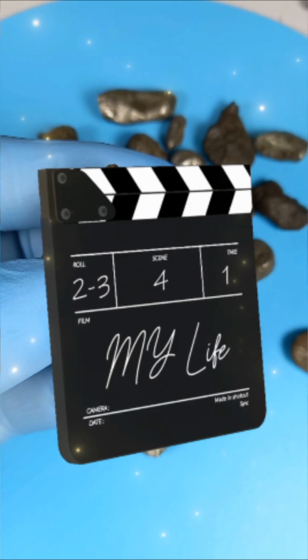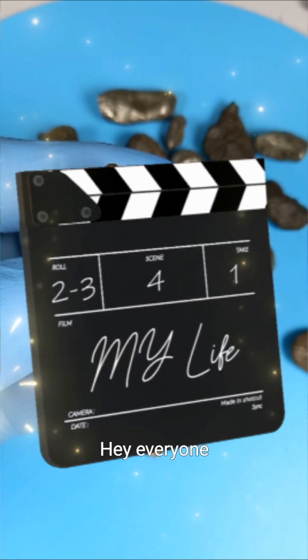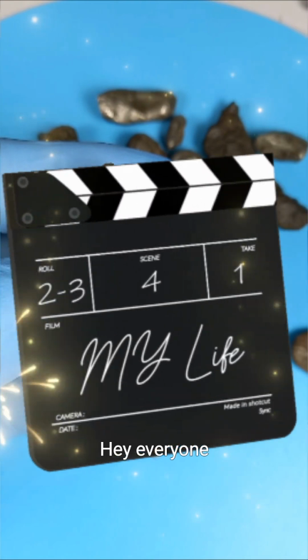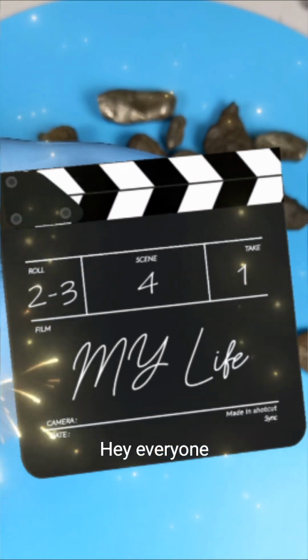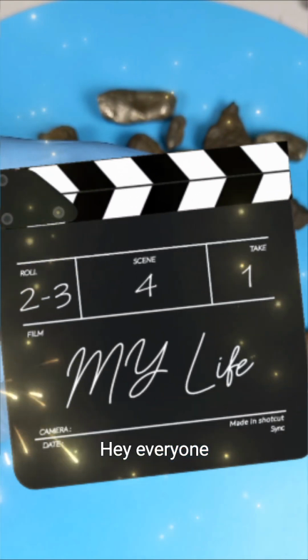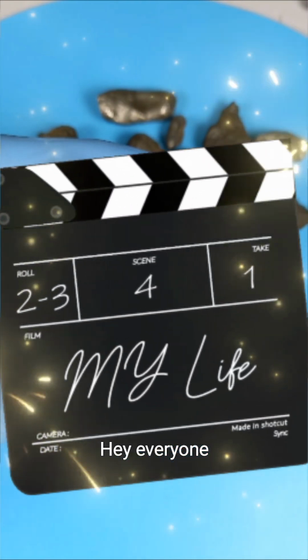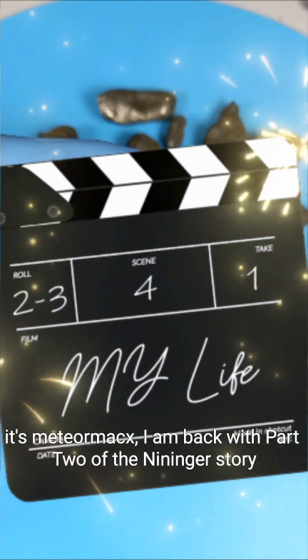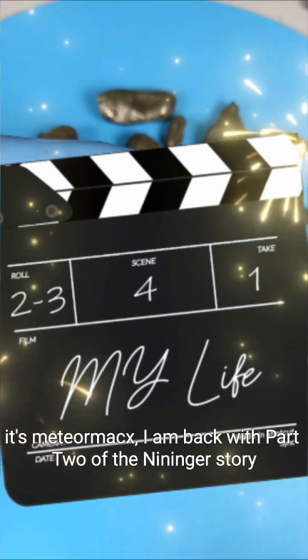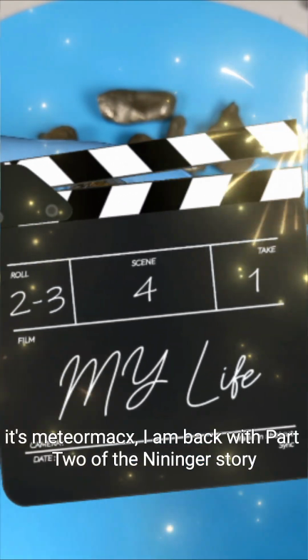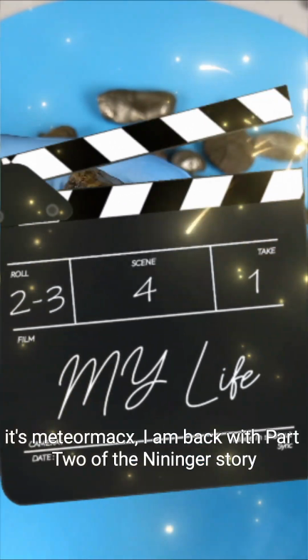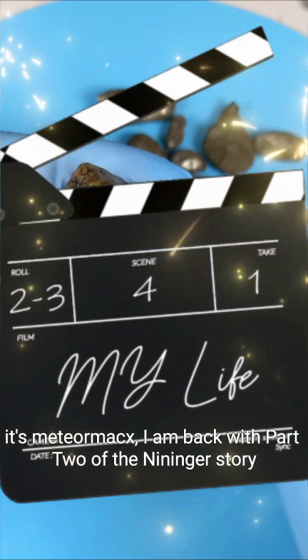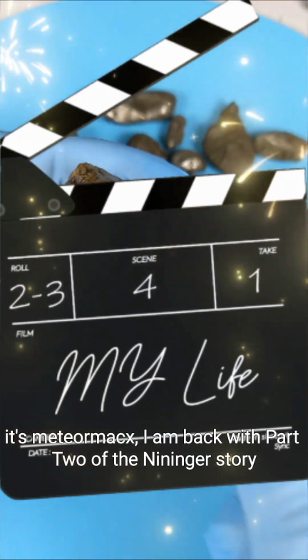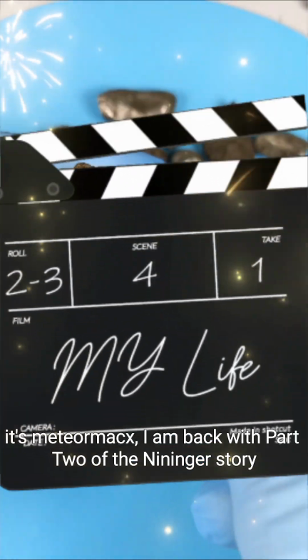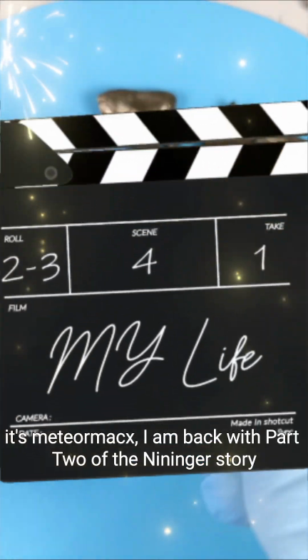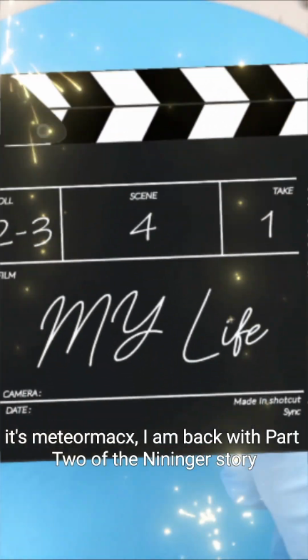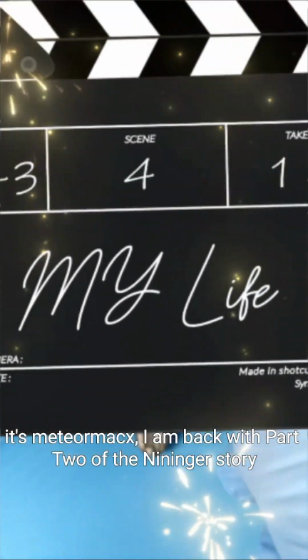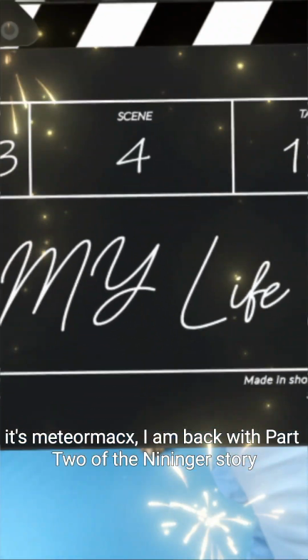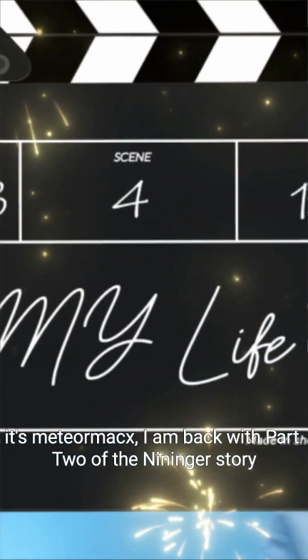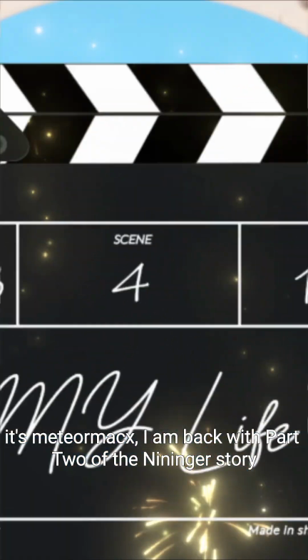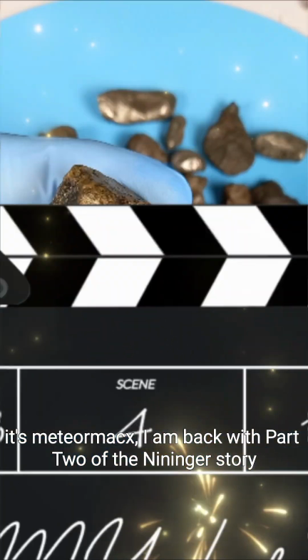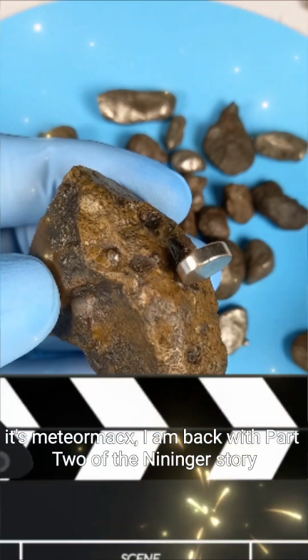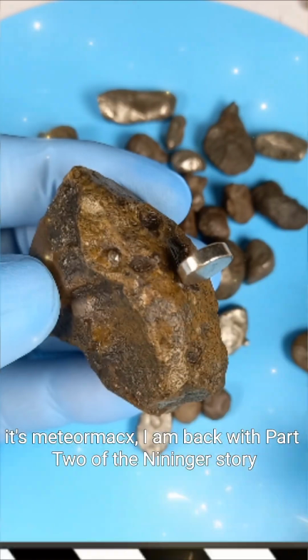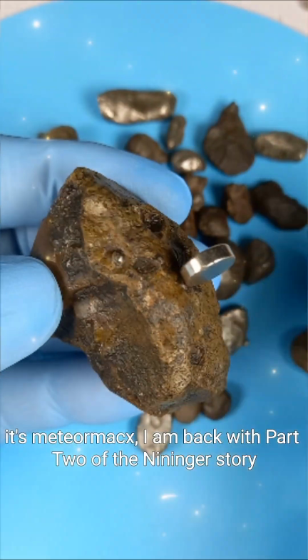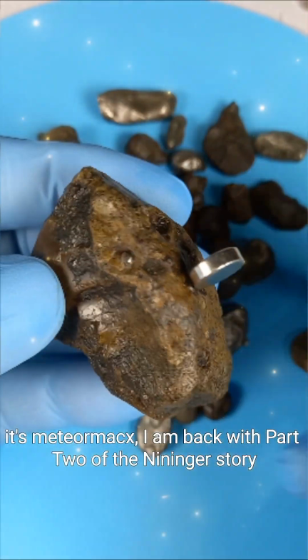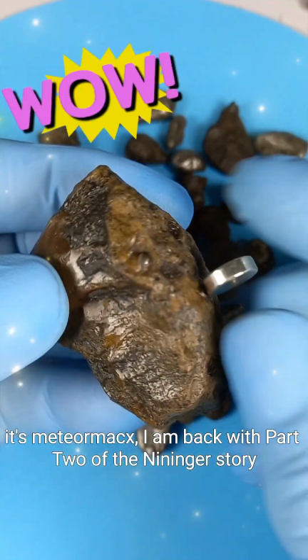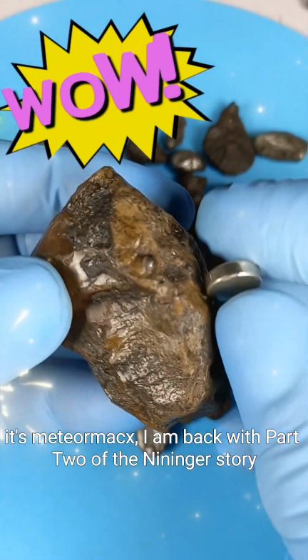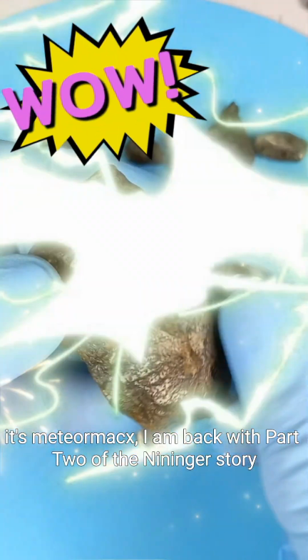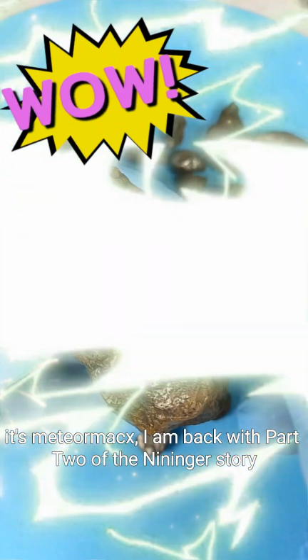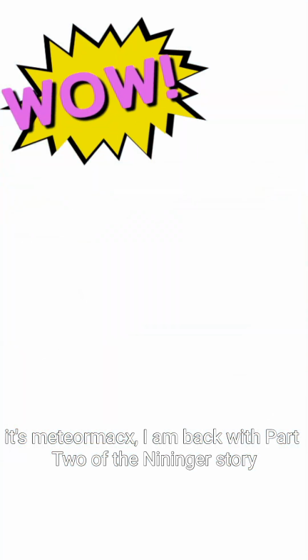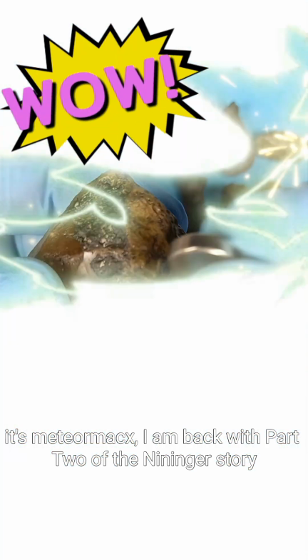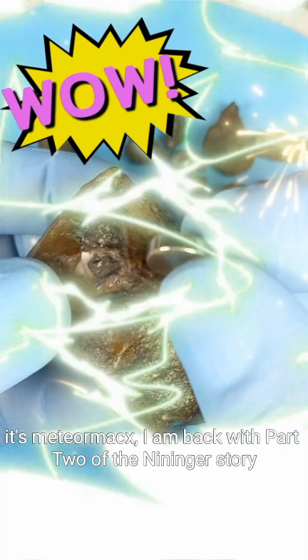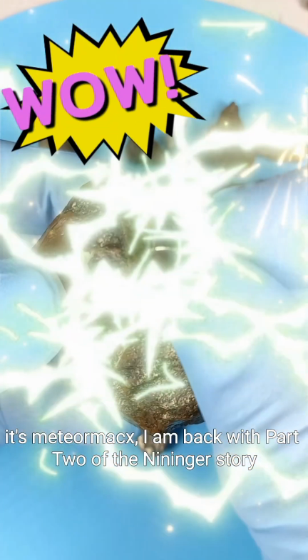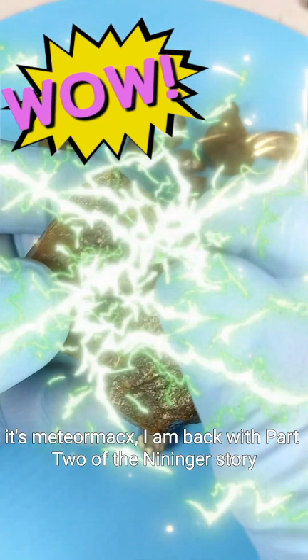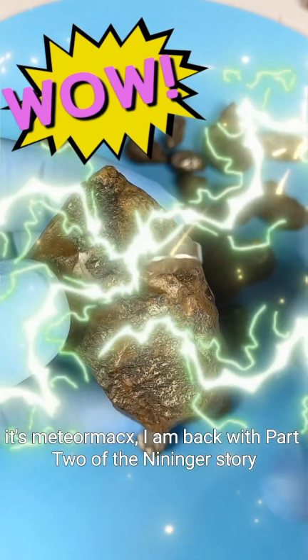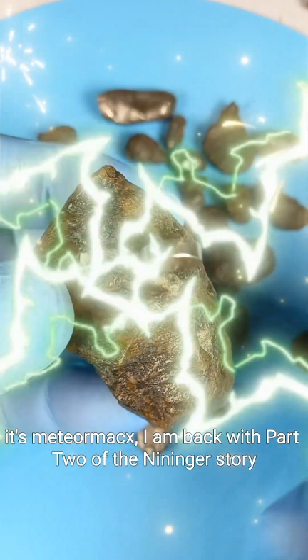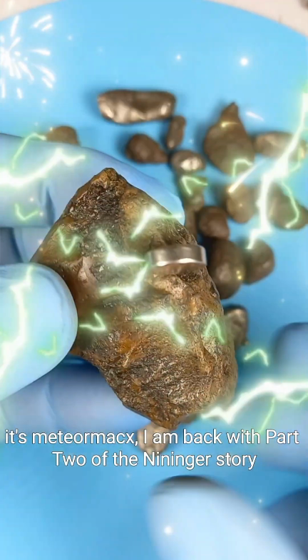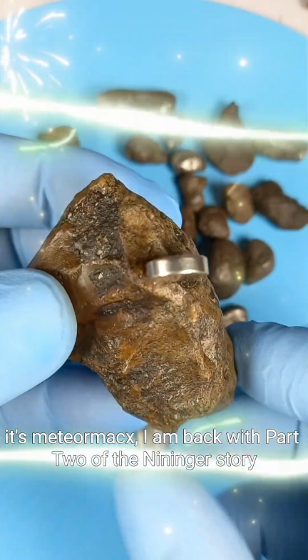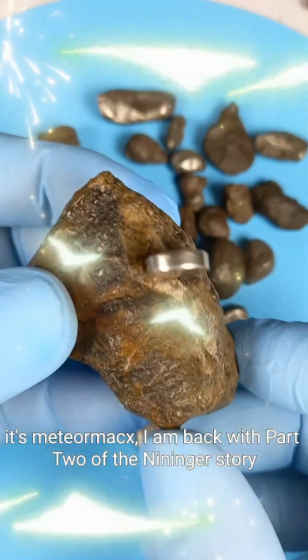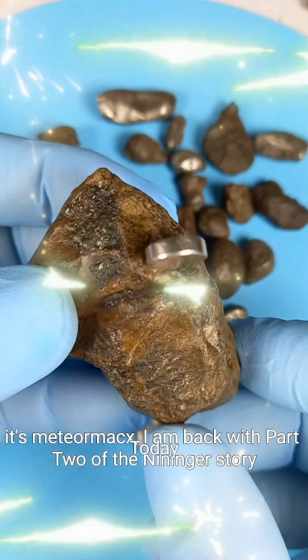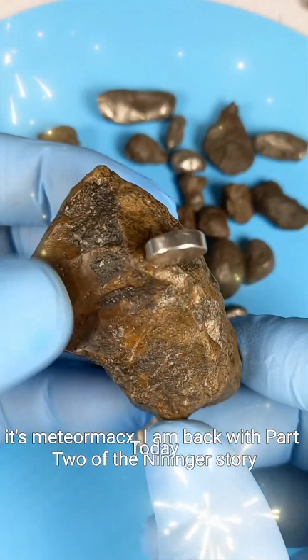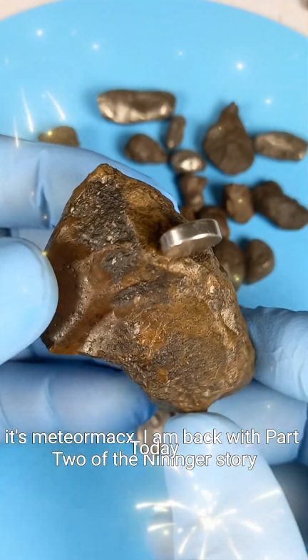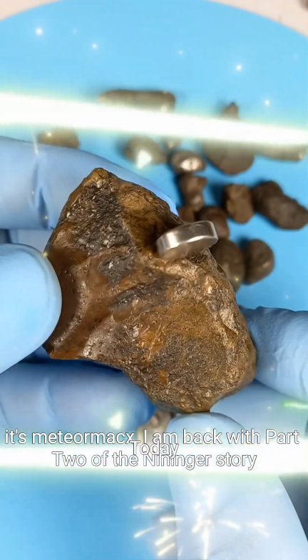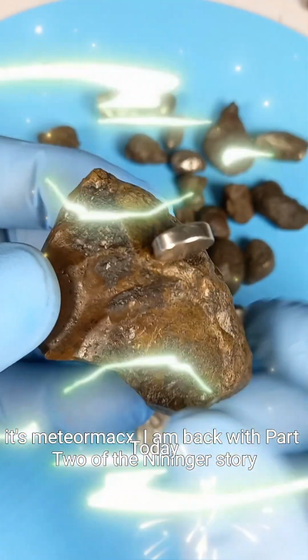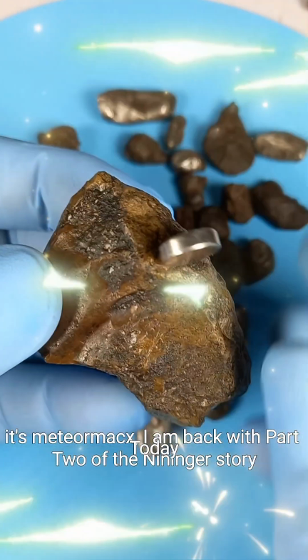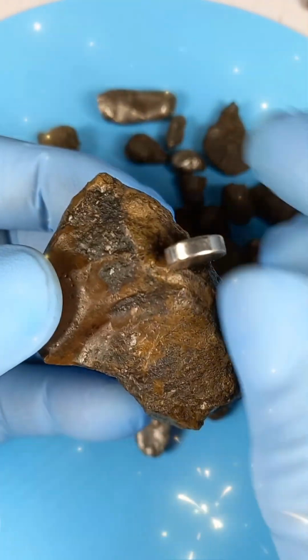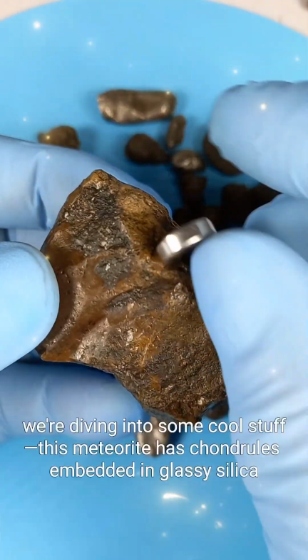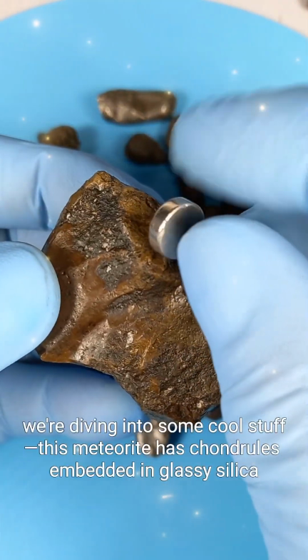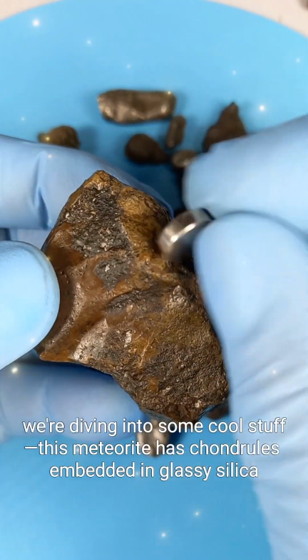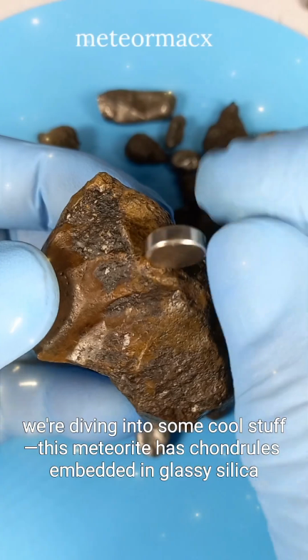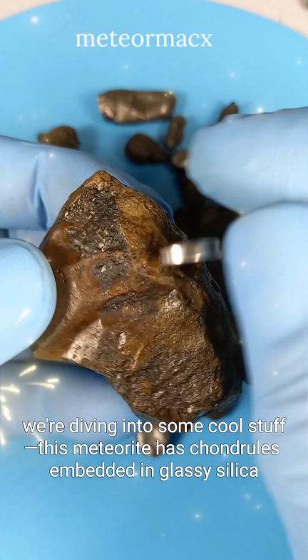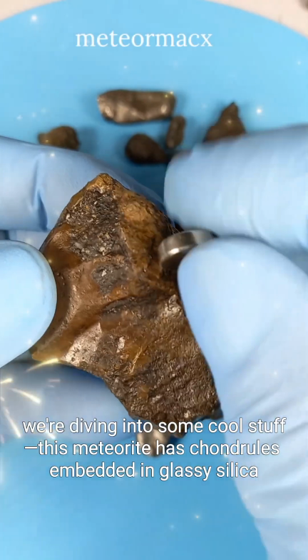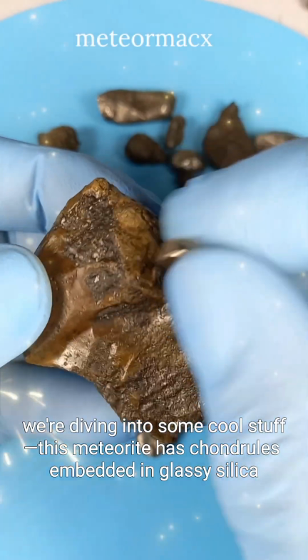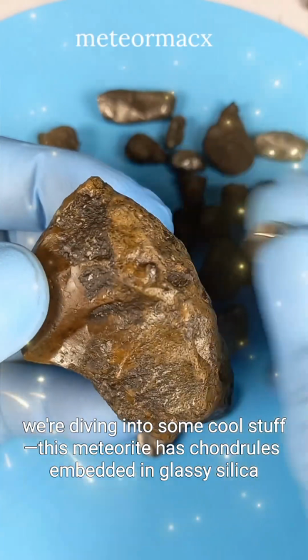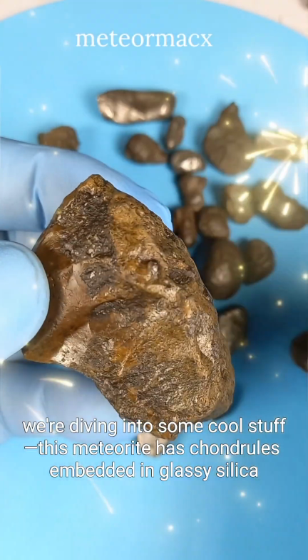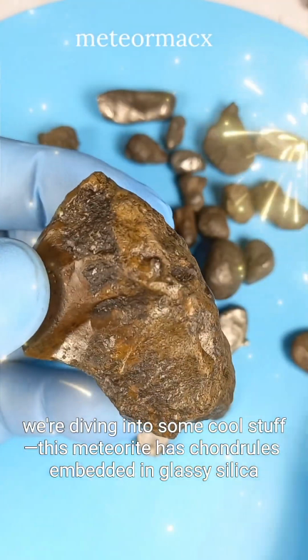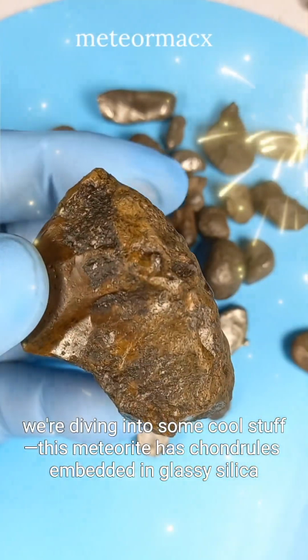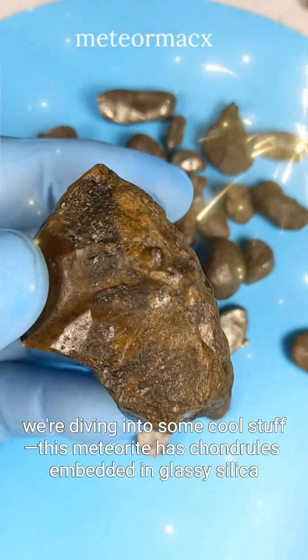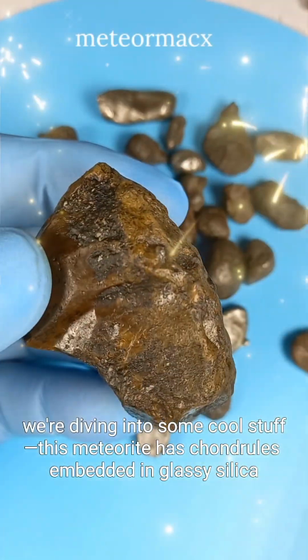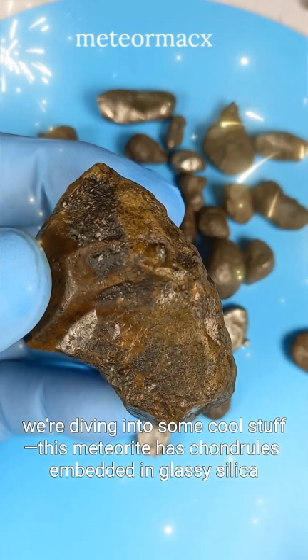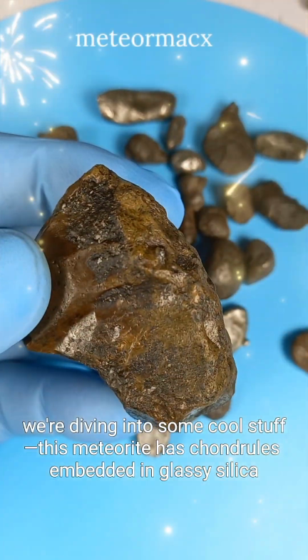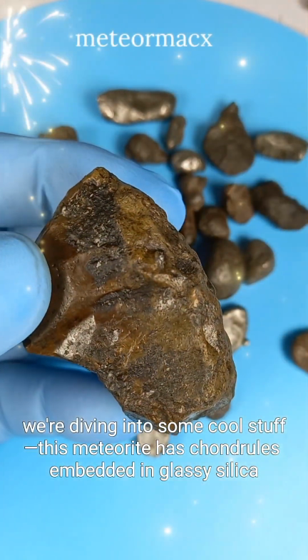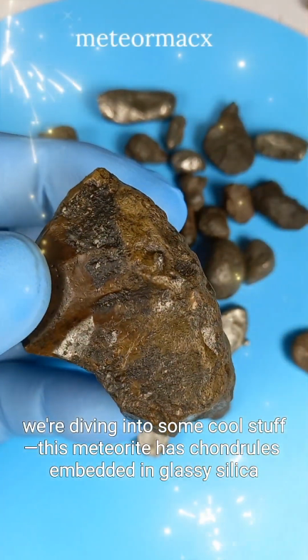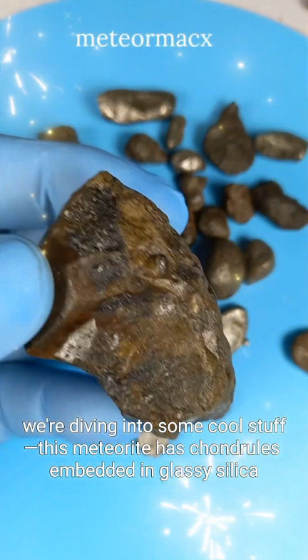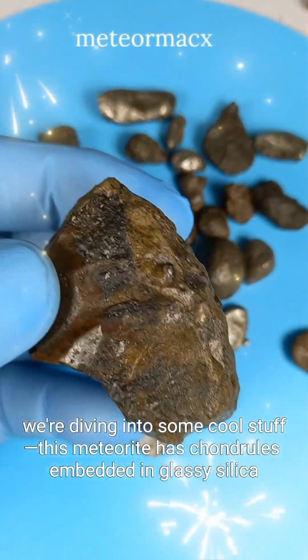Hey everyone, it's MeteorMax. I am back with part two of the Nininger story. Today, we're diving into some cool stuff.